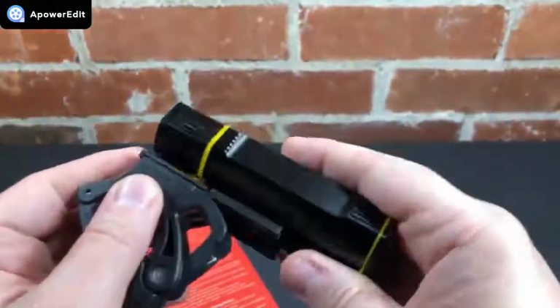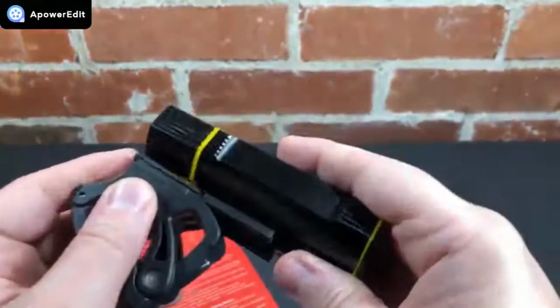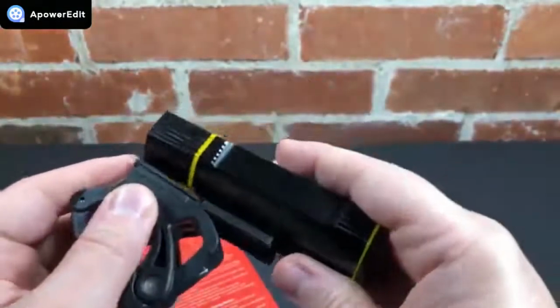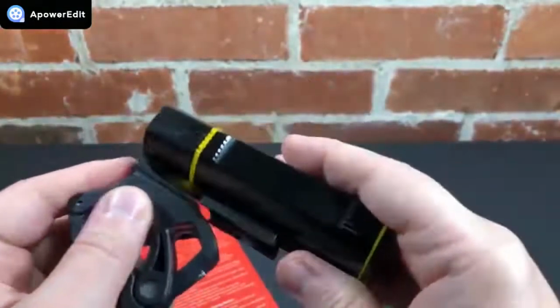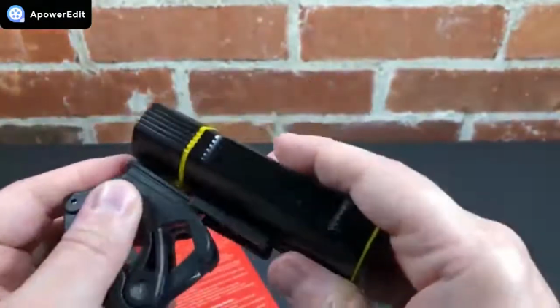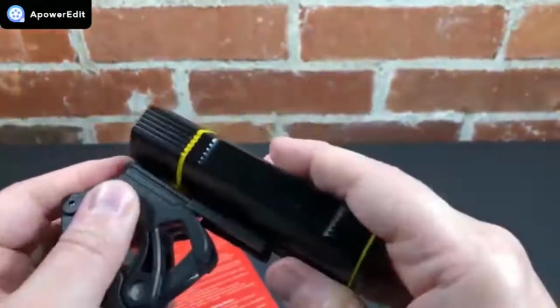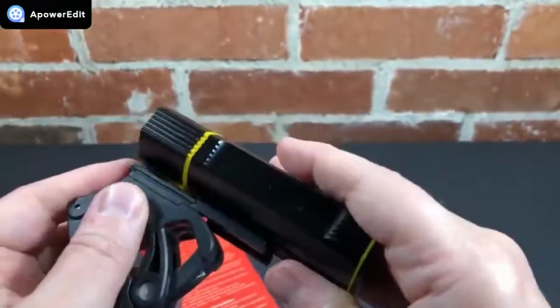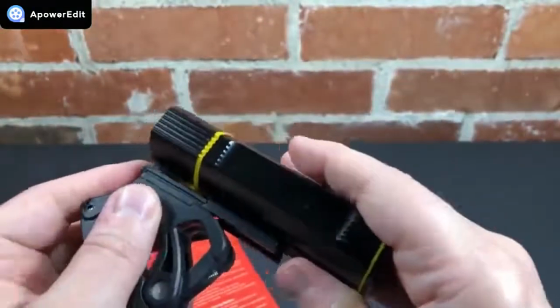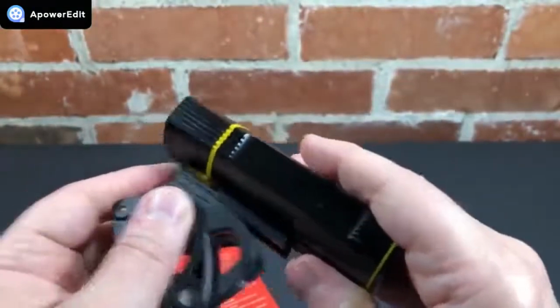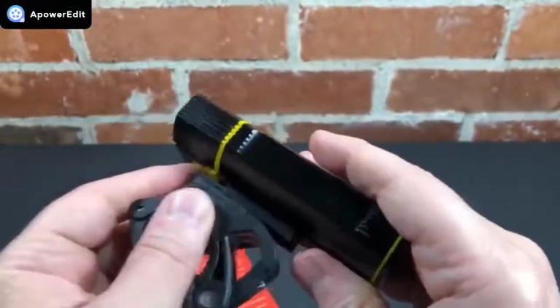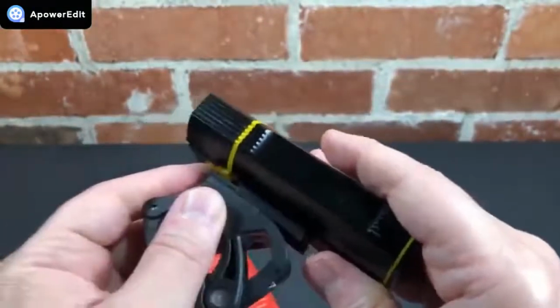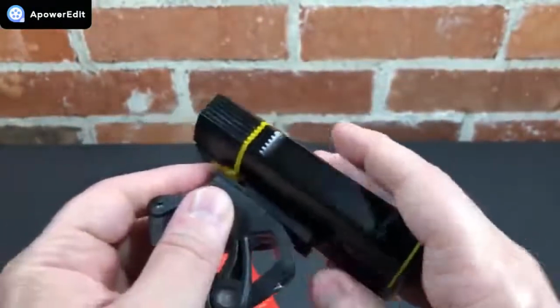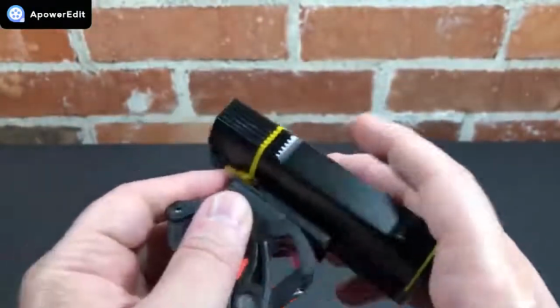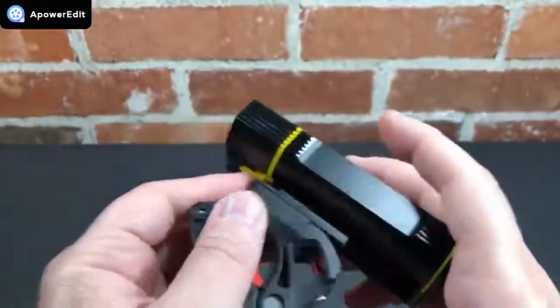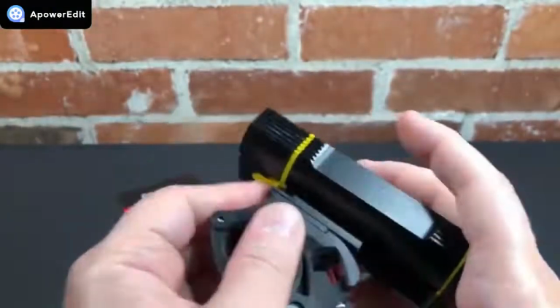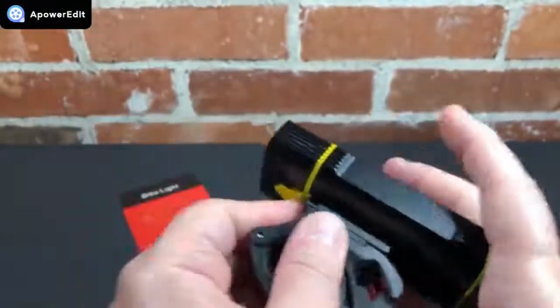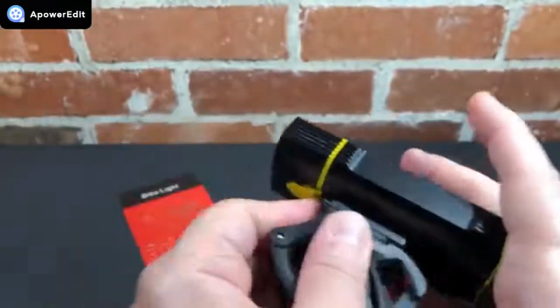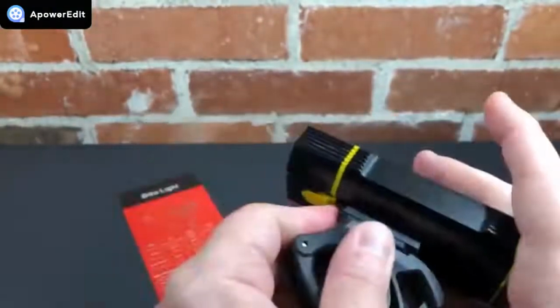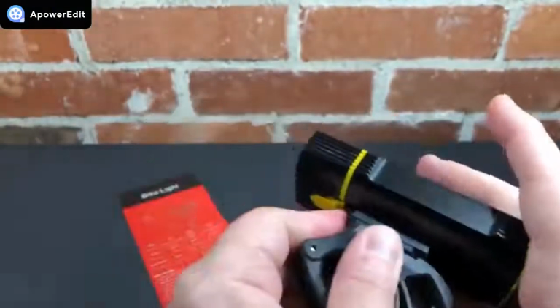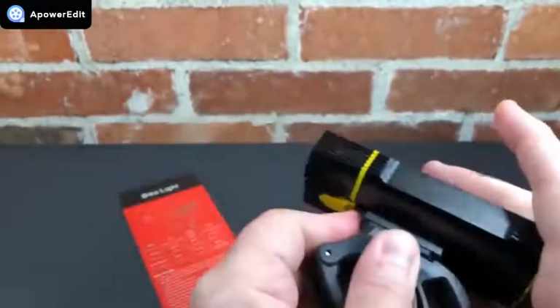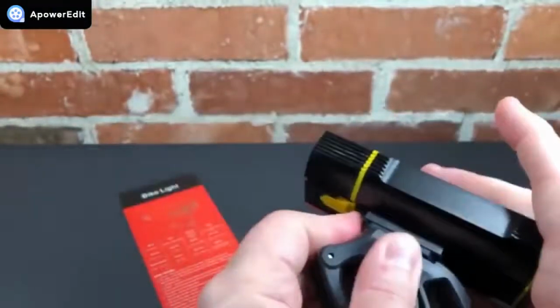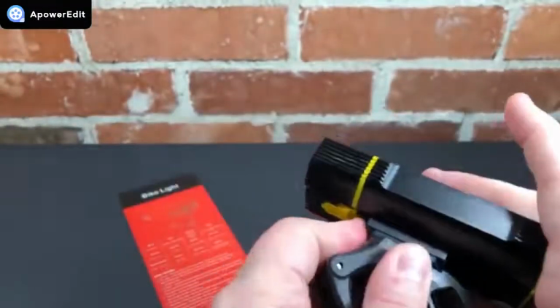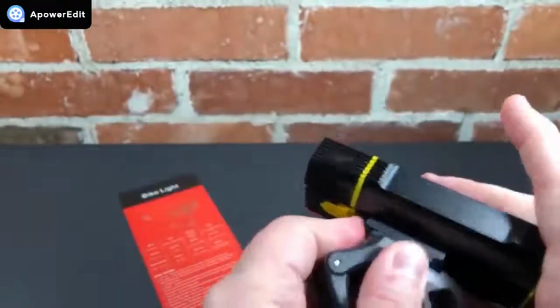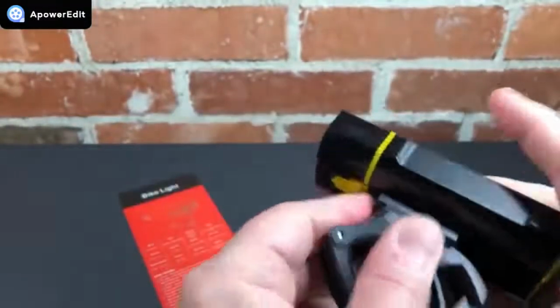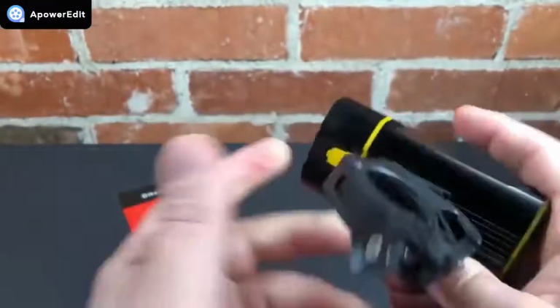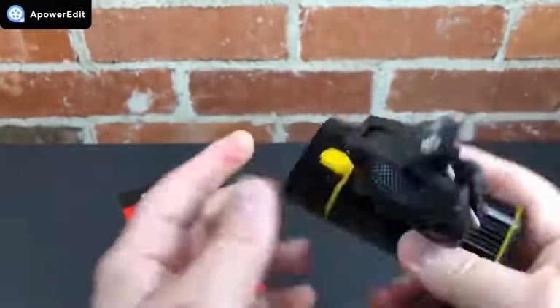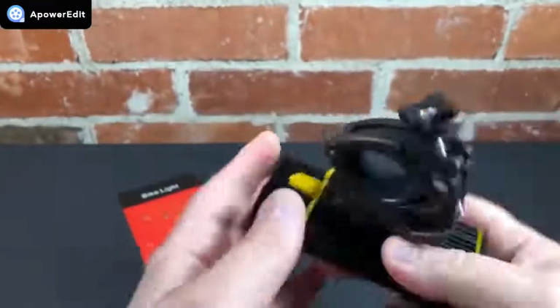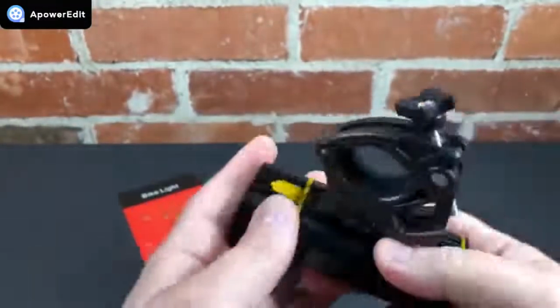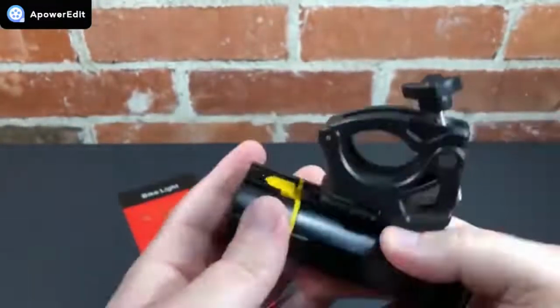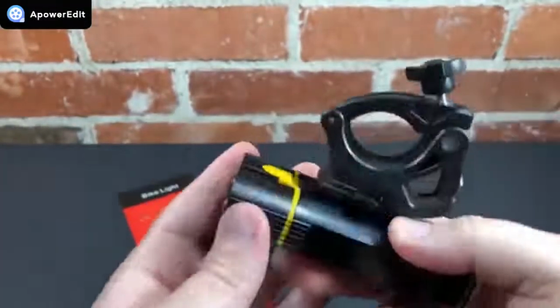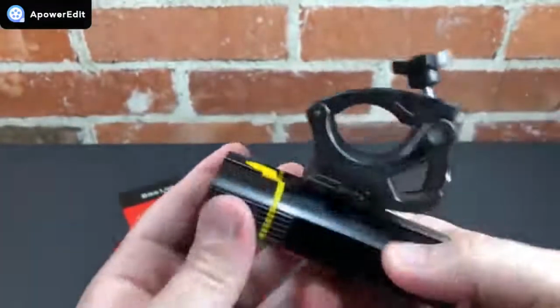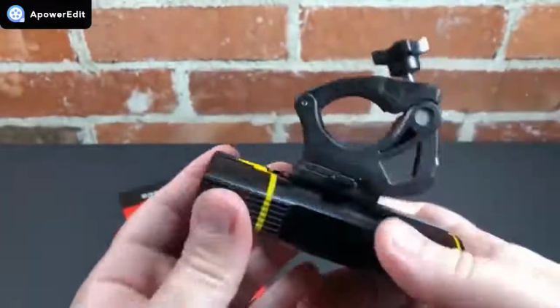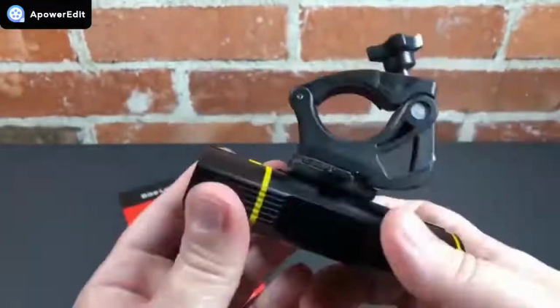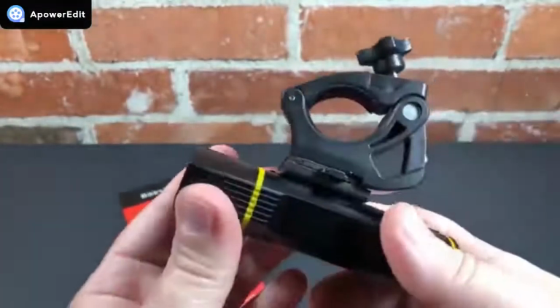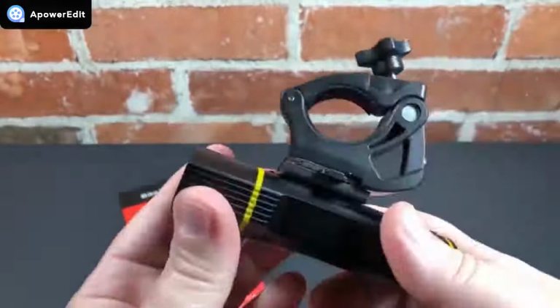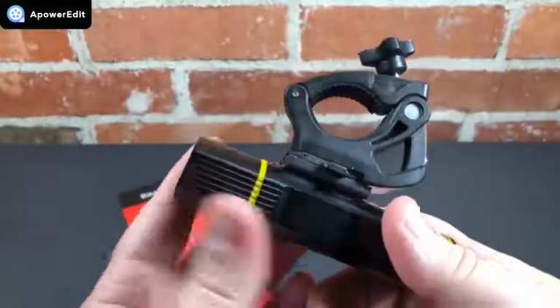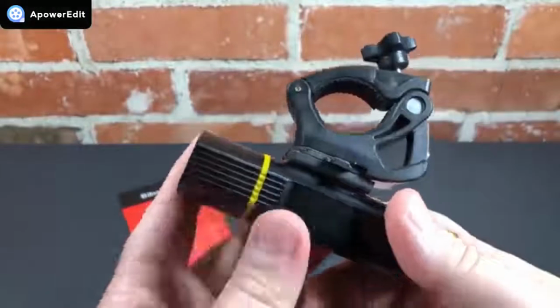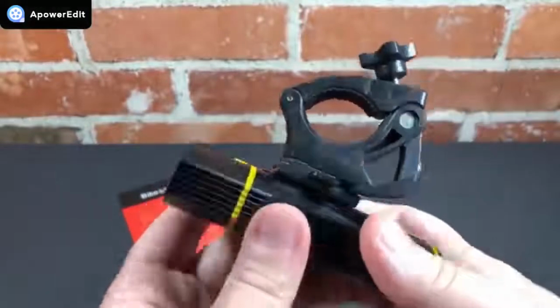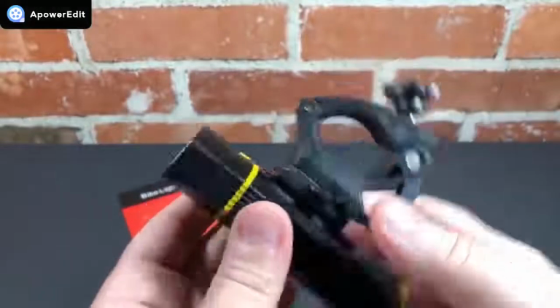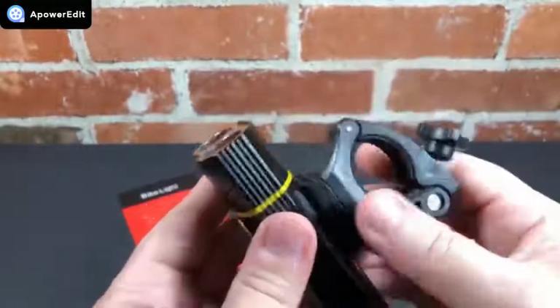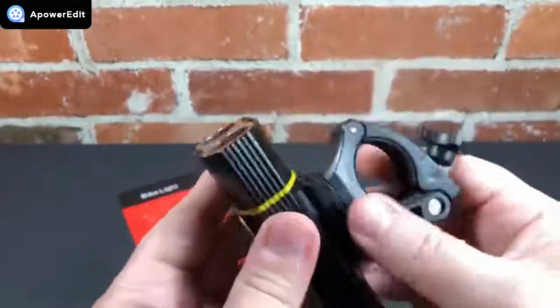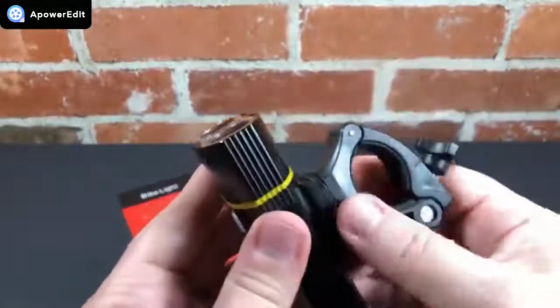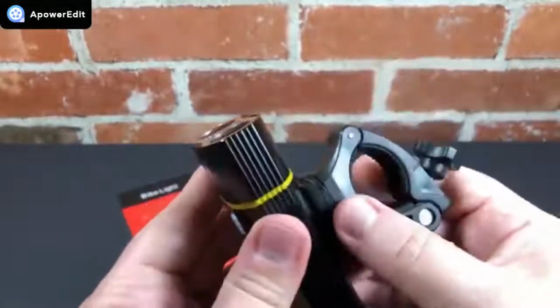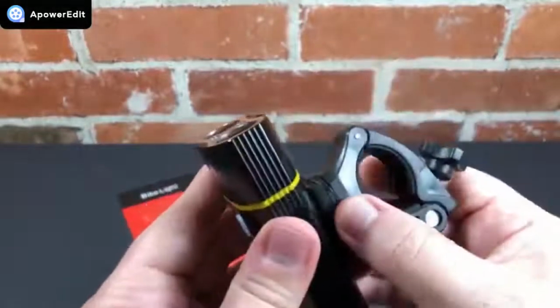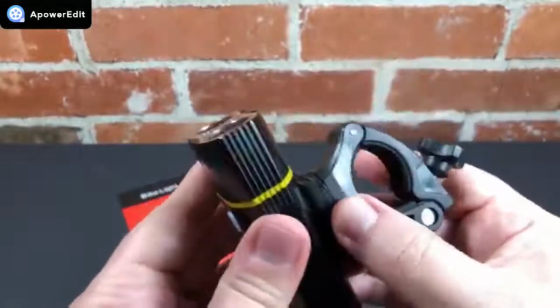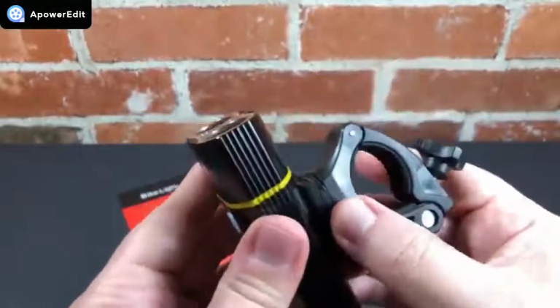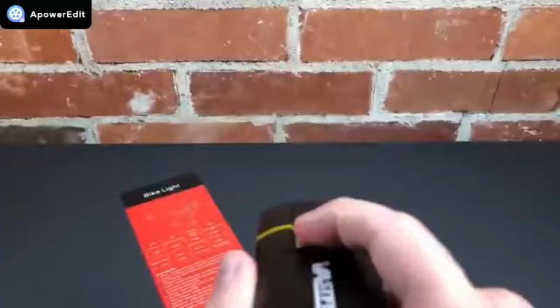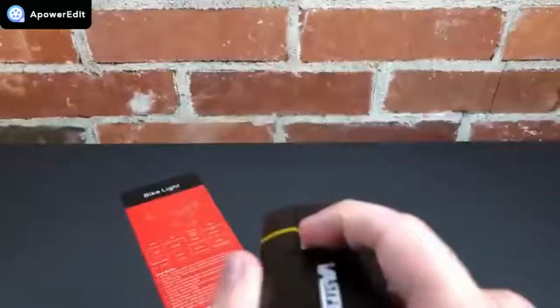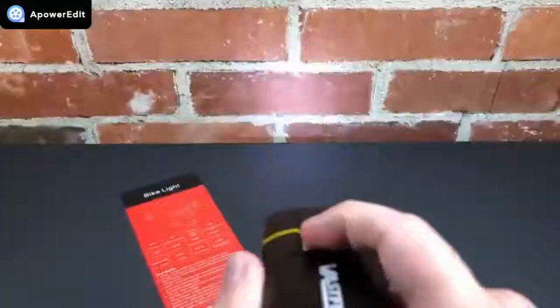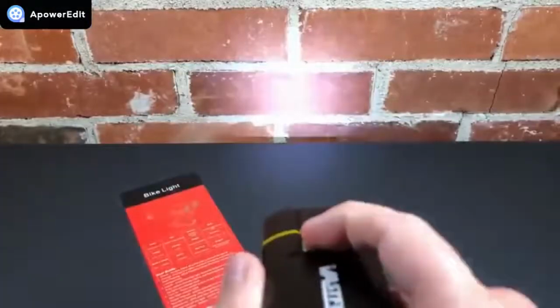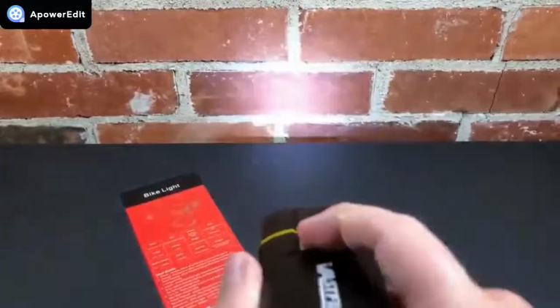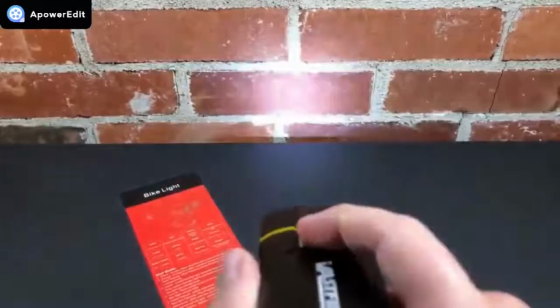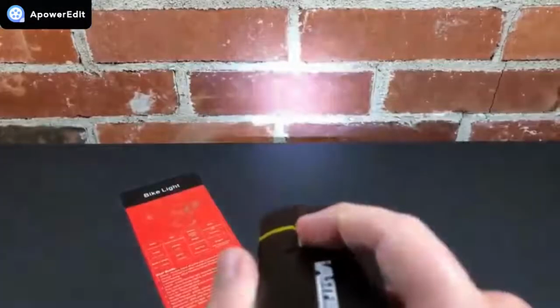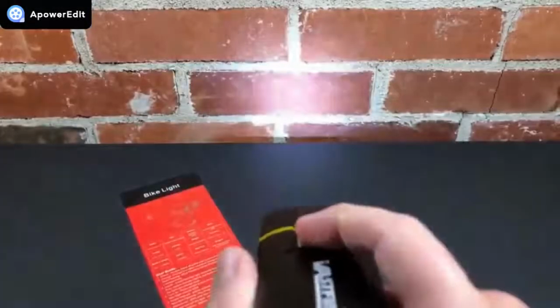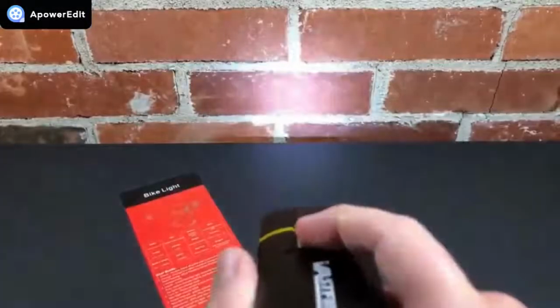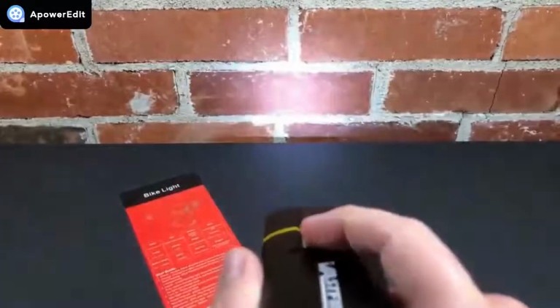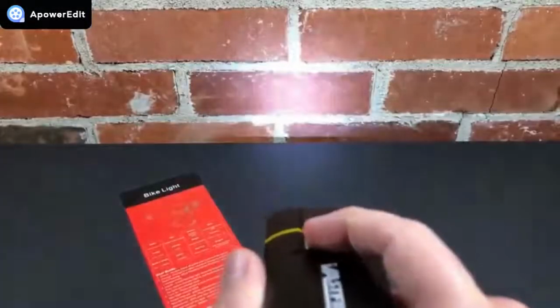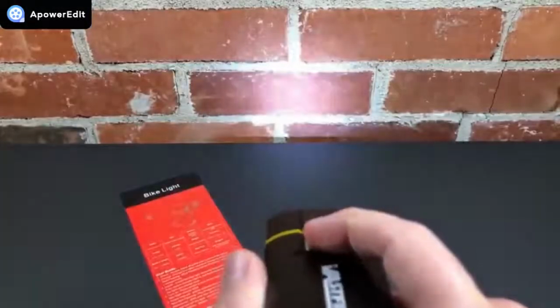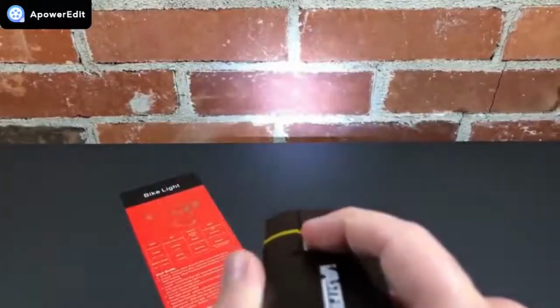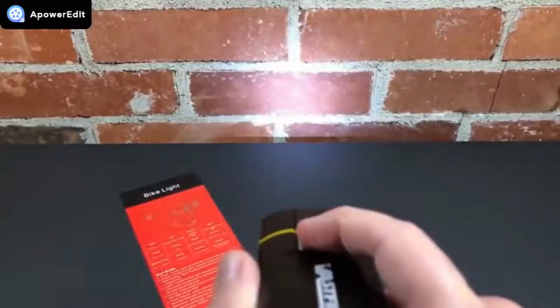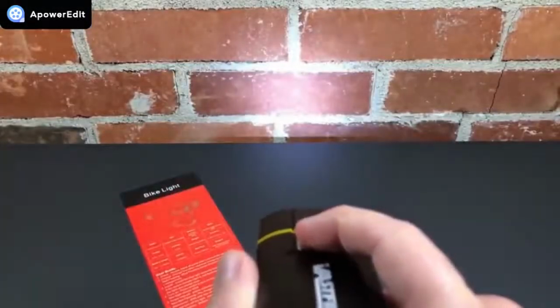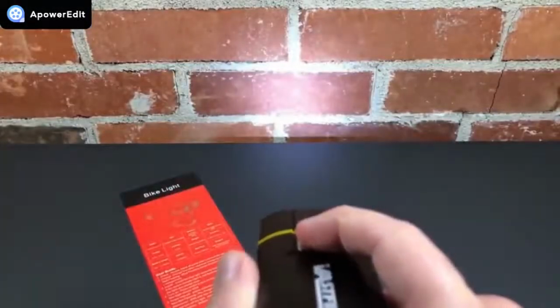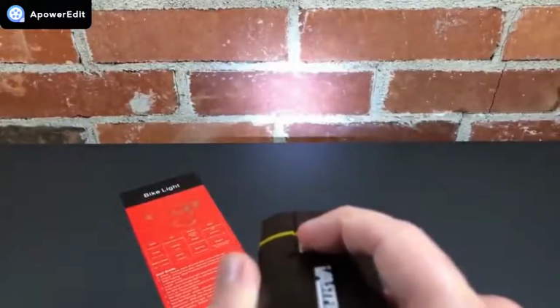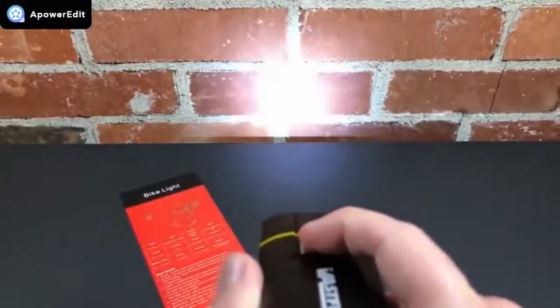Make sure you have these properly lined up because if you don't and you put them together, it's nearly impossible to get them apart — trust me, it's a mistake you don't want to make. So there's lots to like about this light.